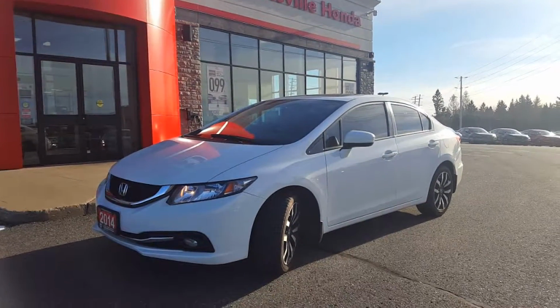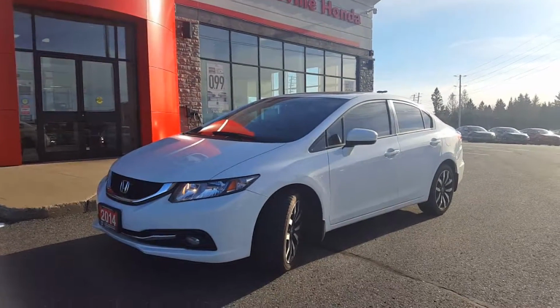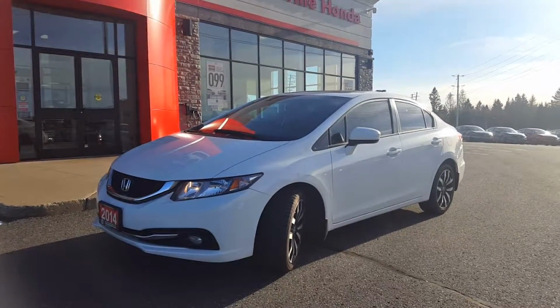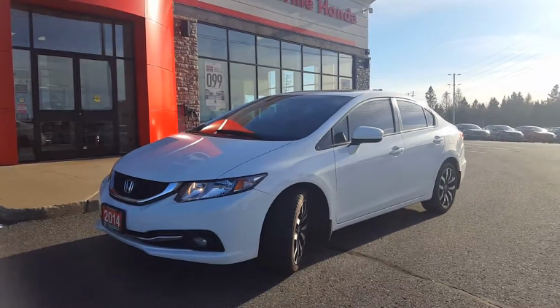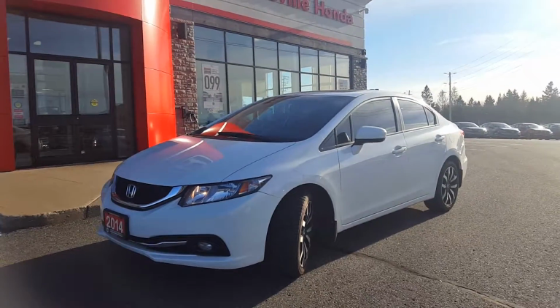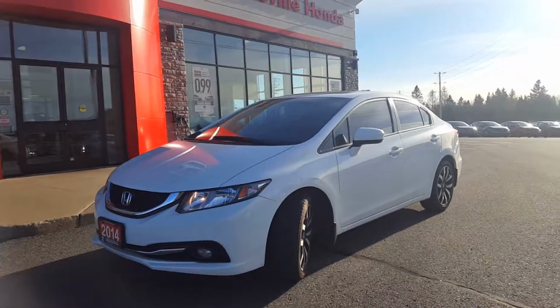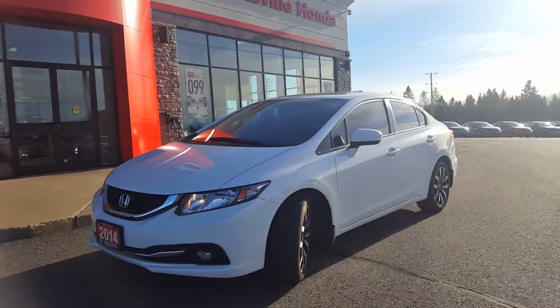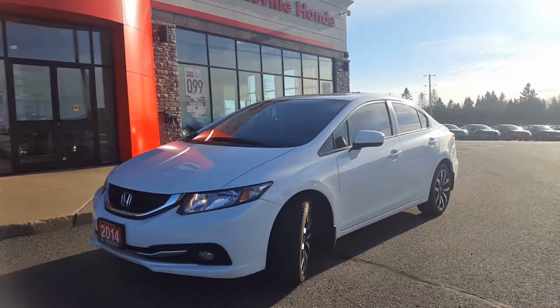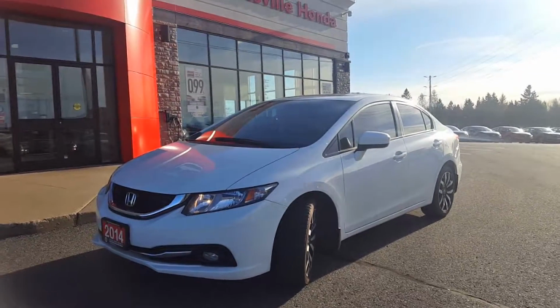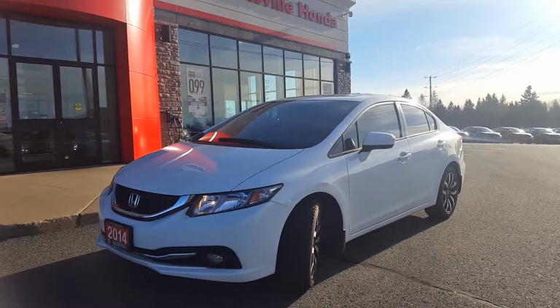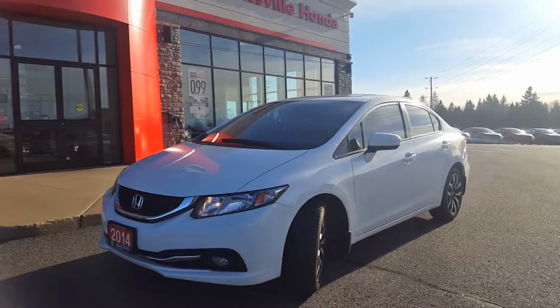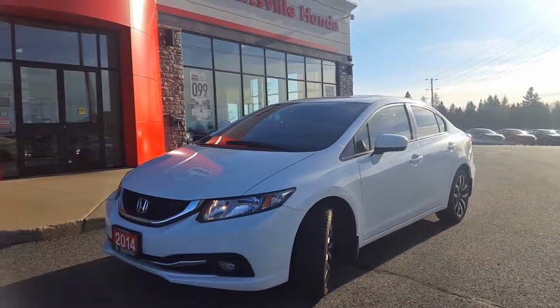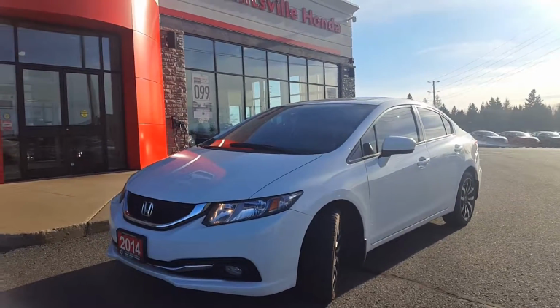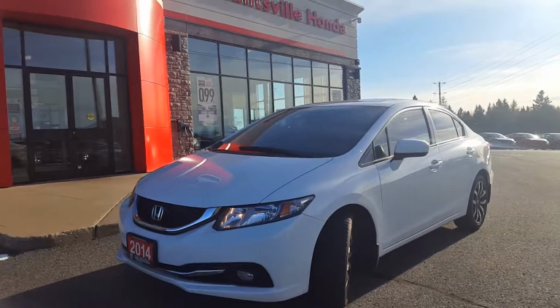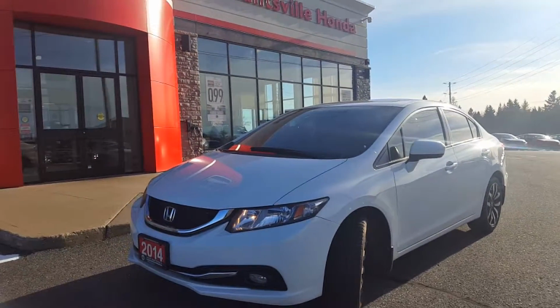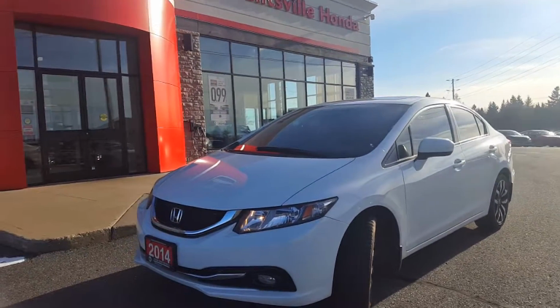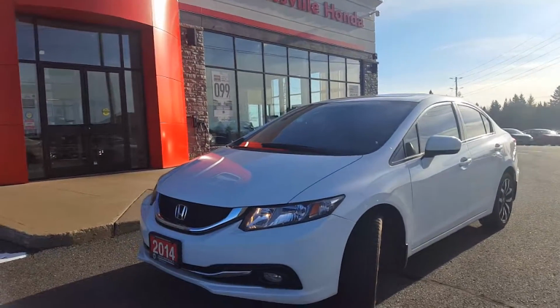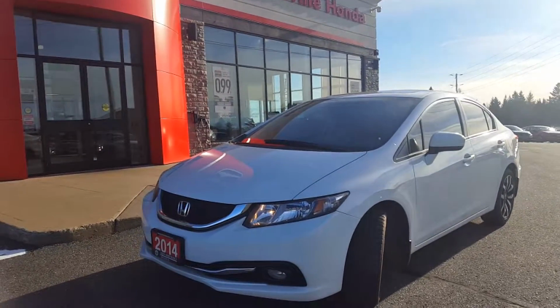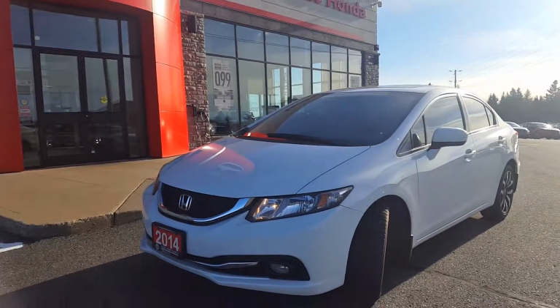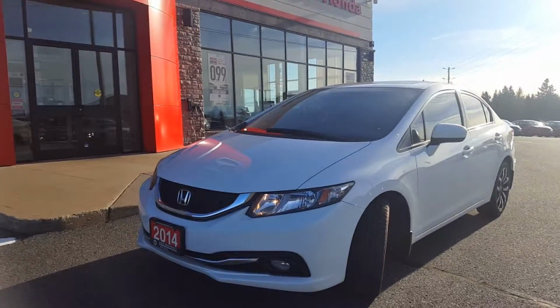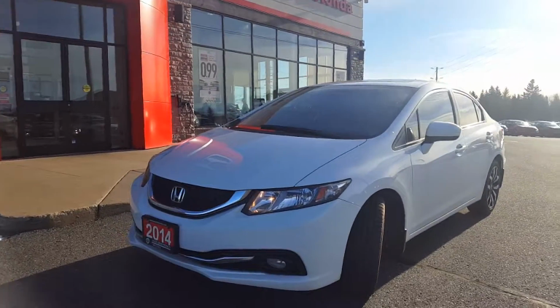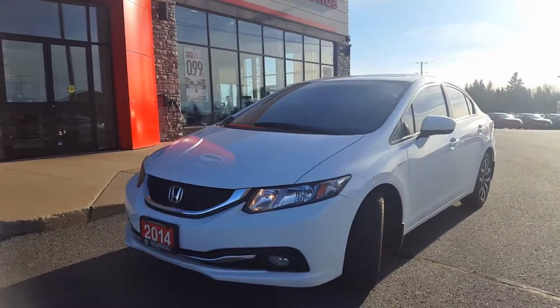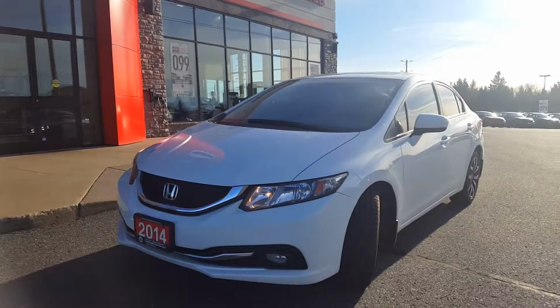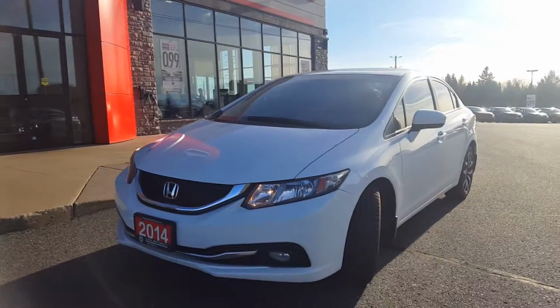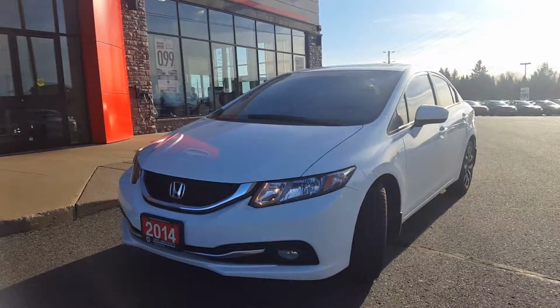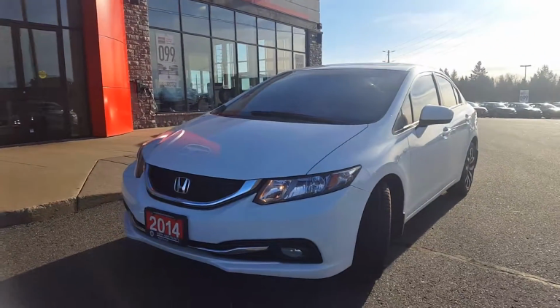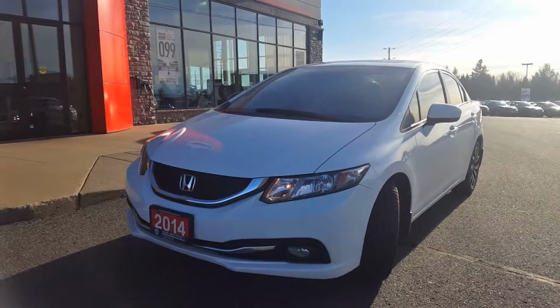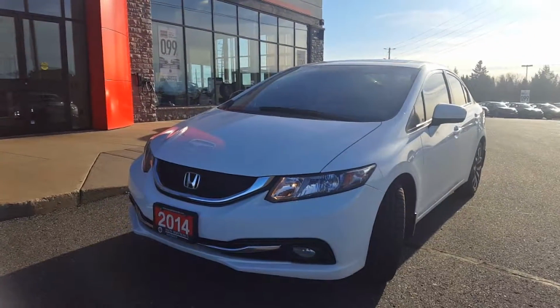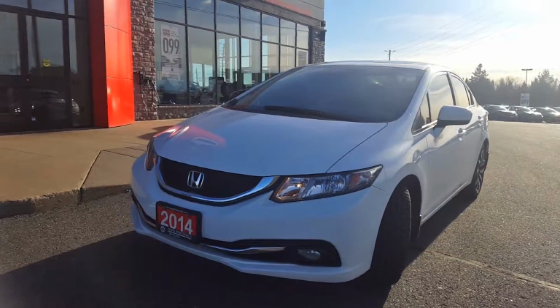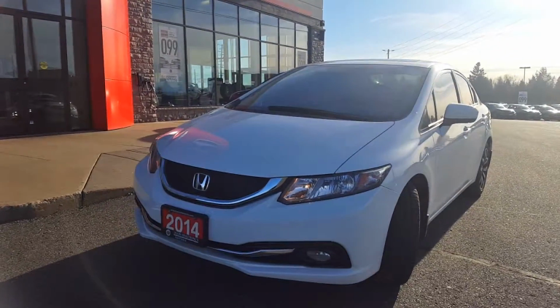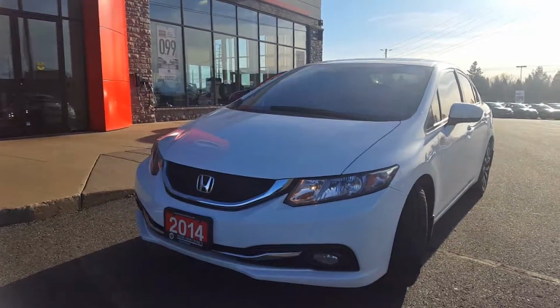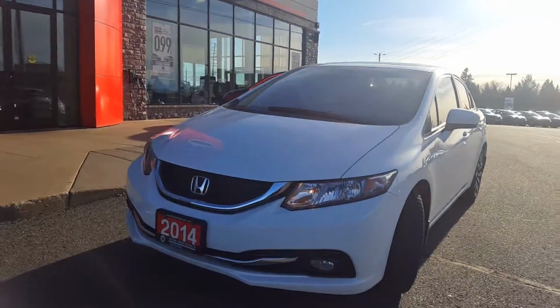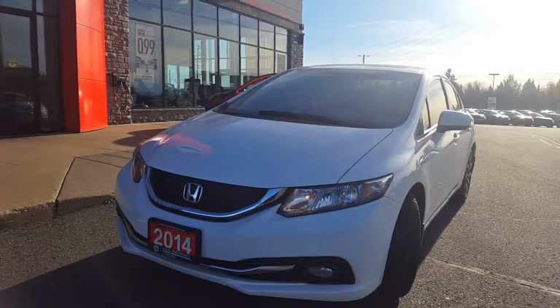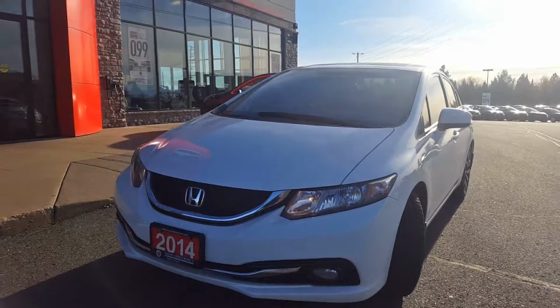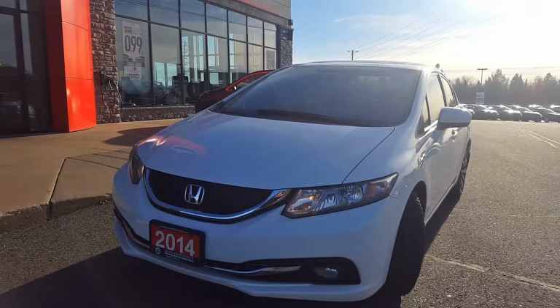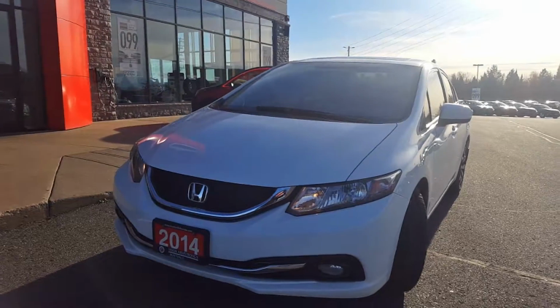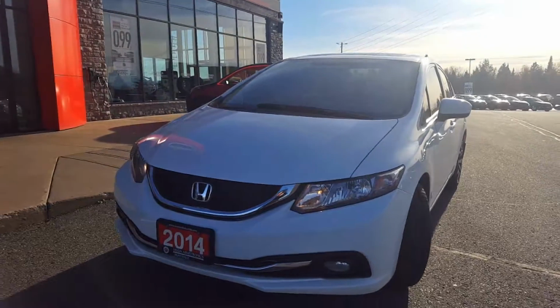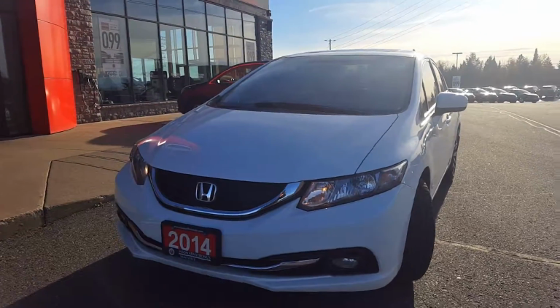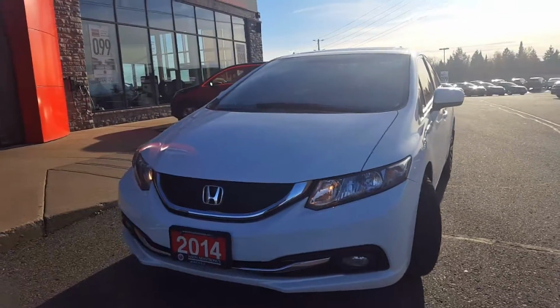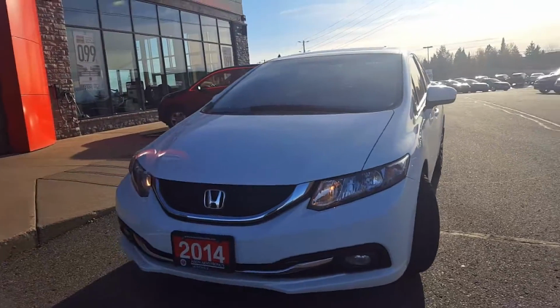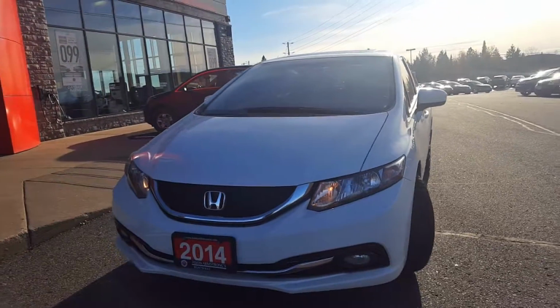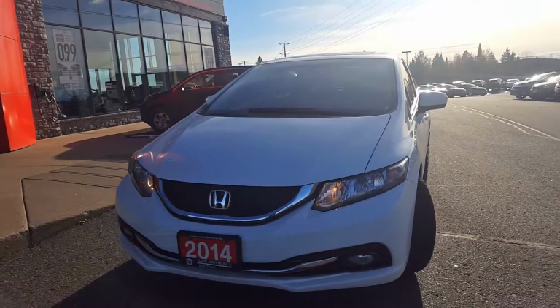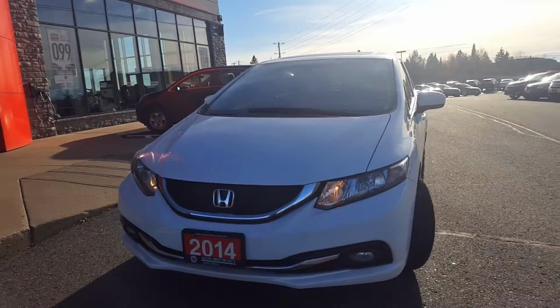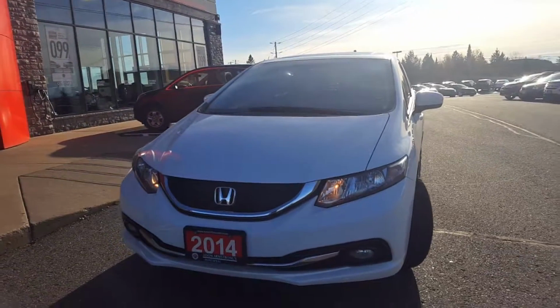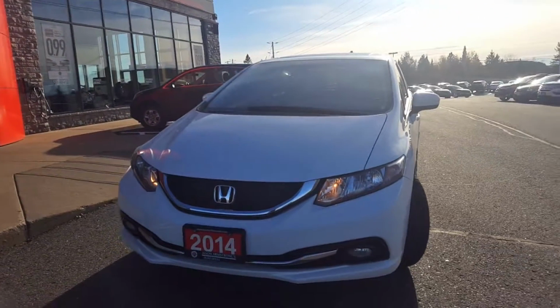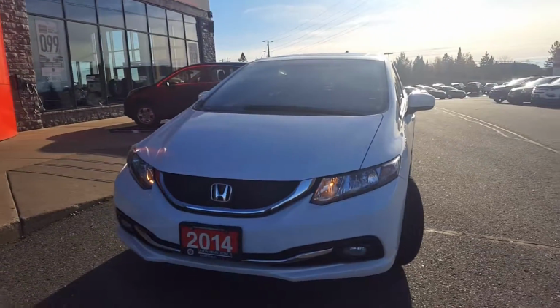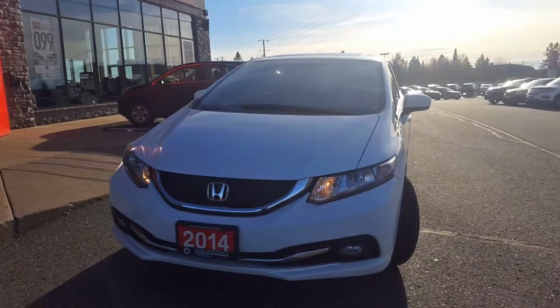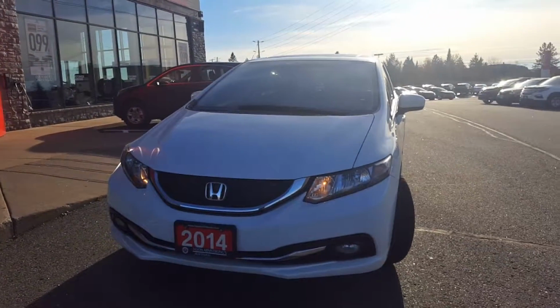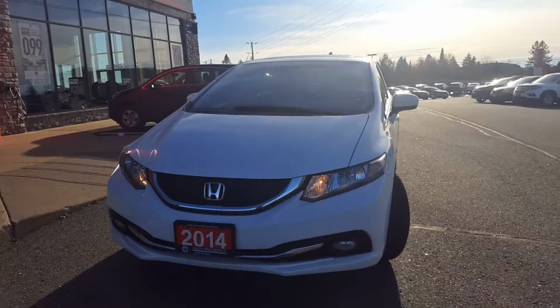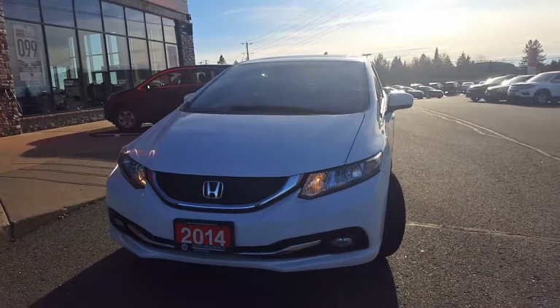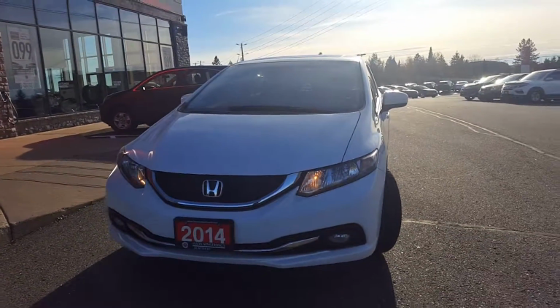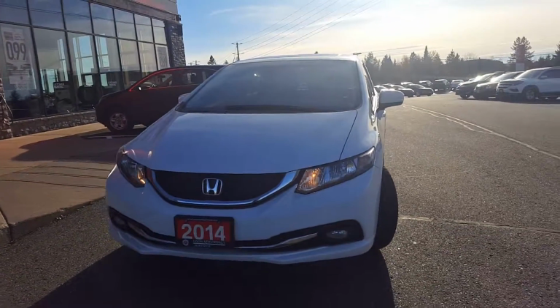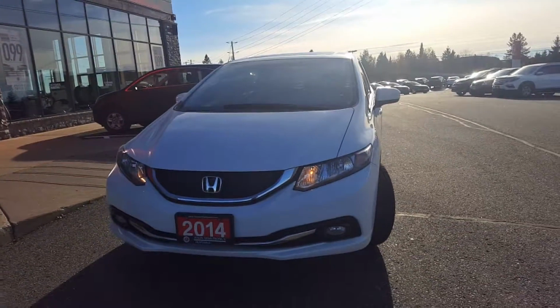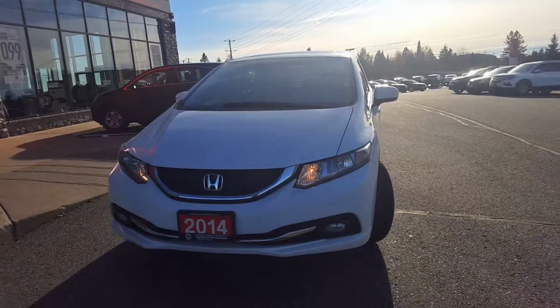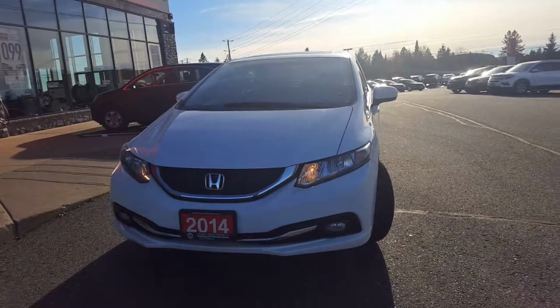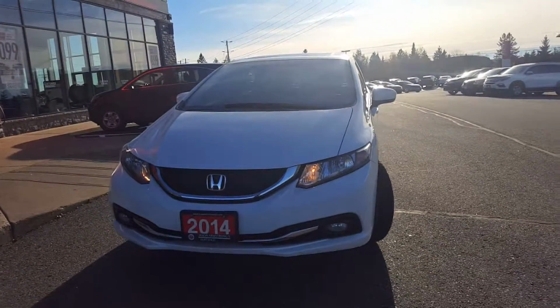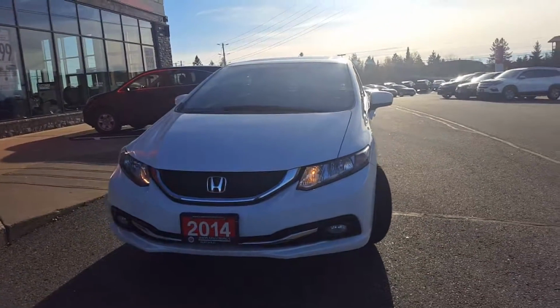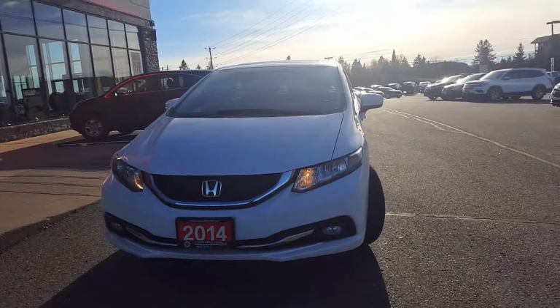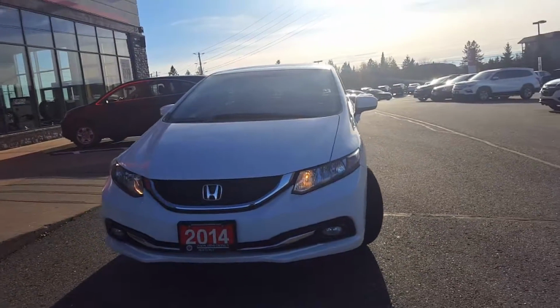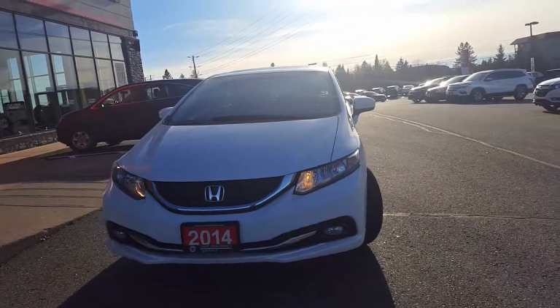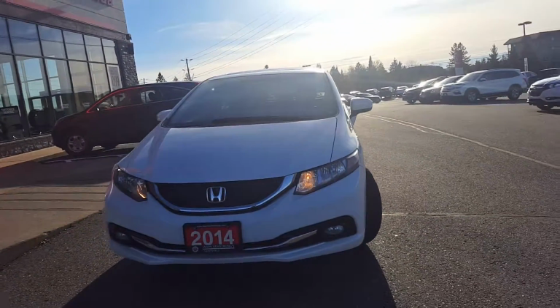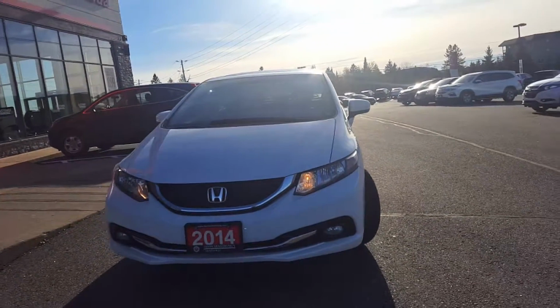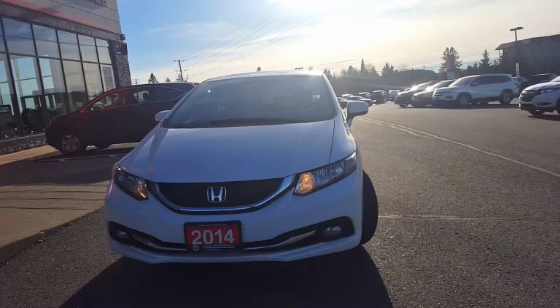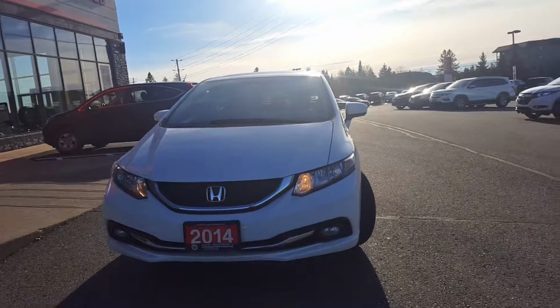Good day, Polly here from Huntsville Honda. Thank you for your interest in our 2014 Honda Civic Touring.